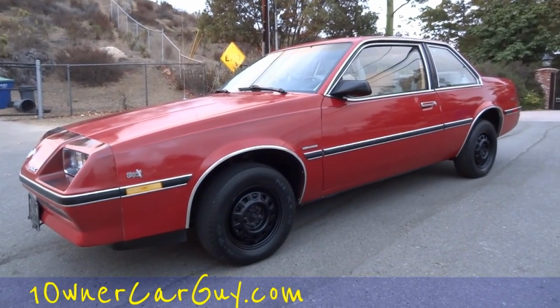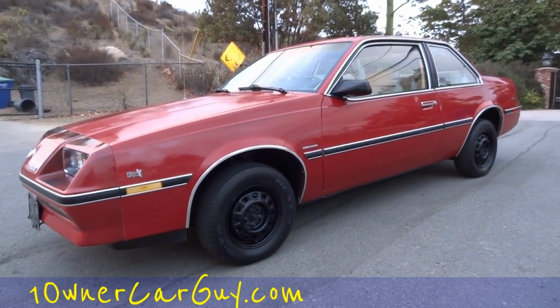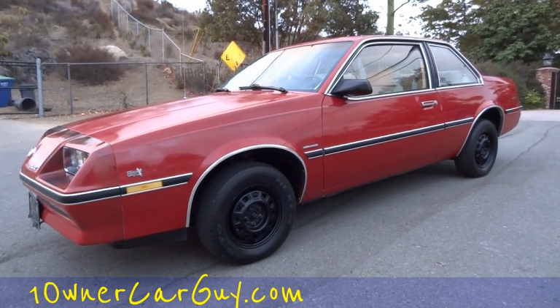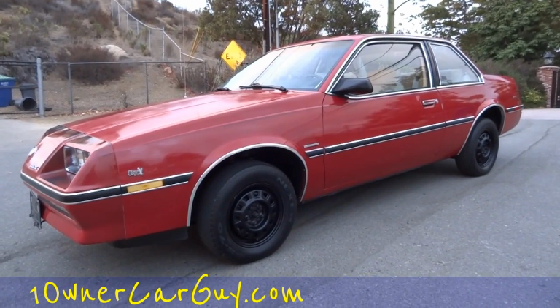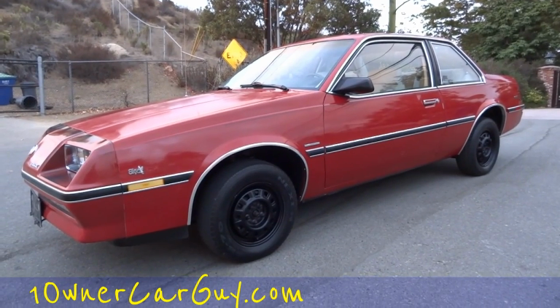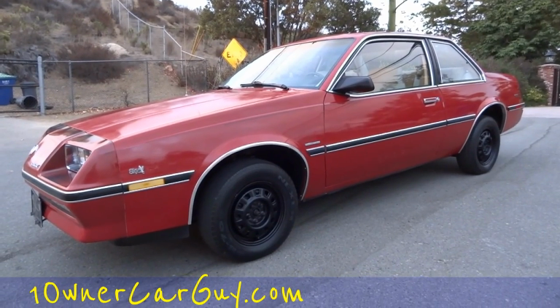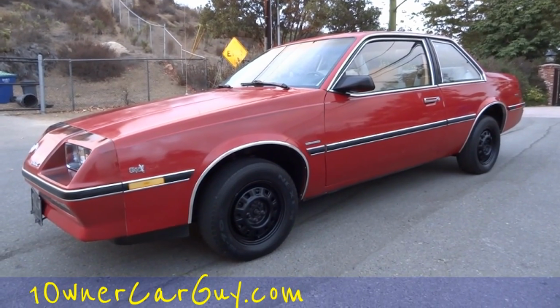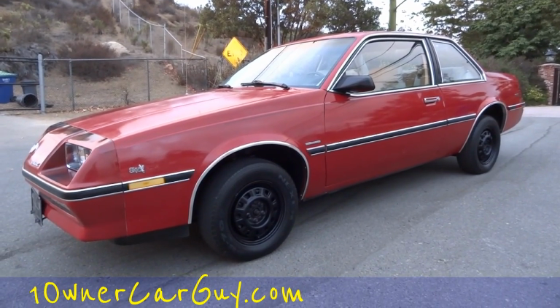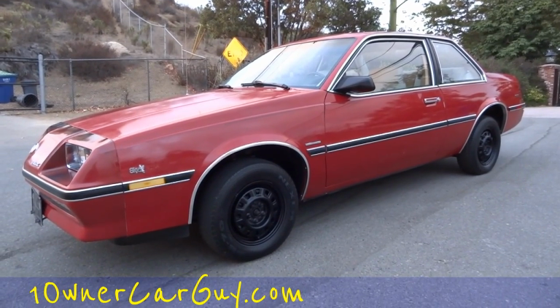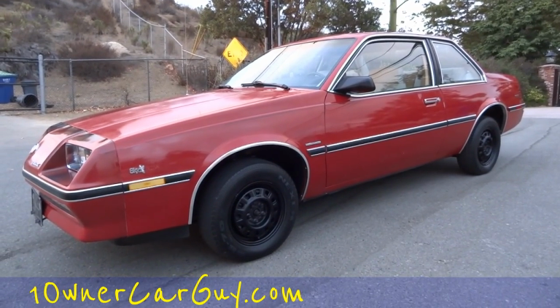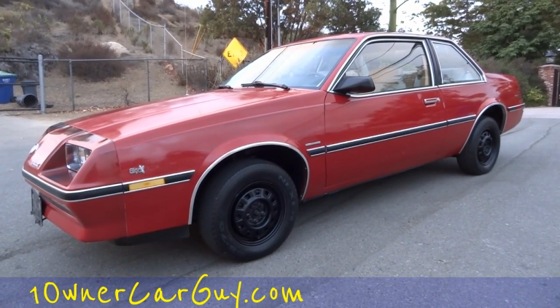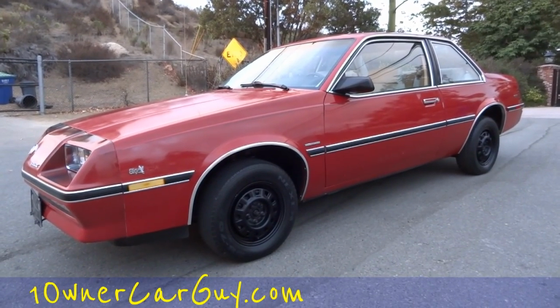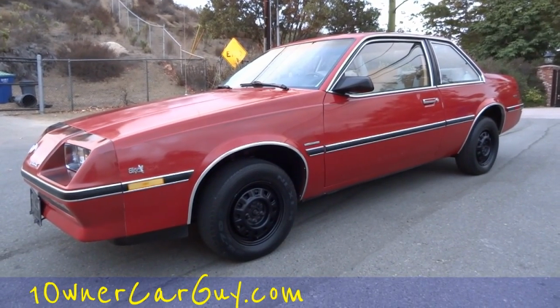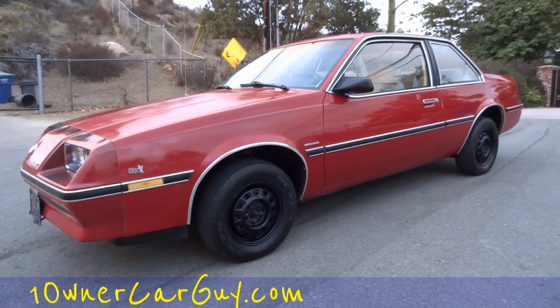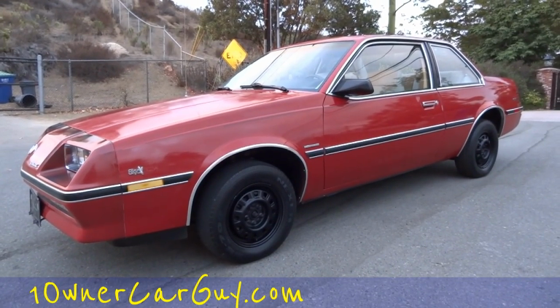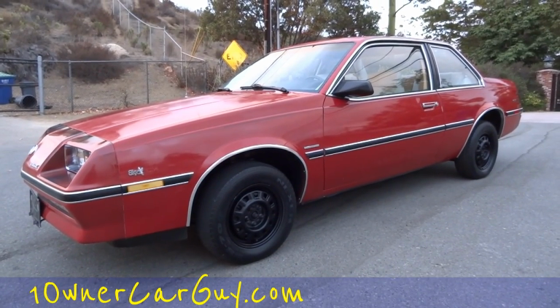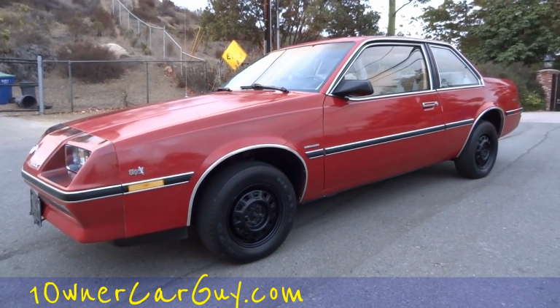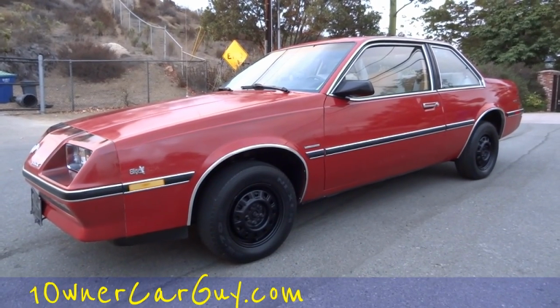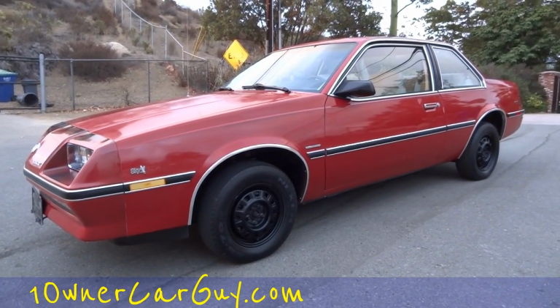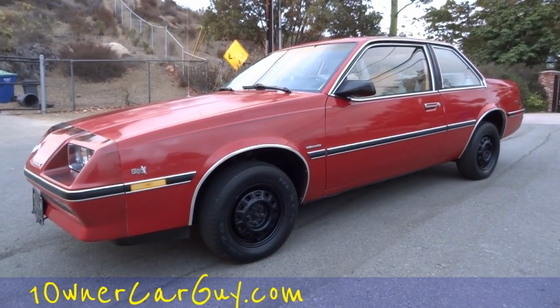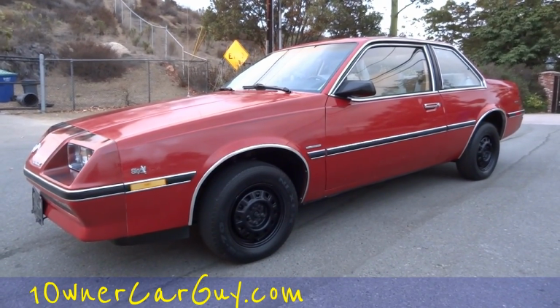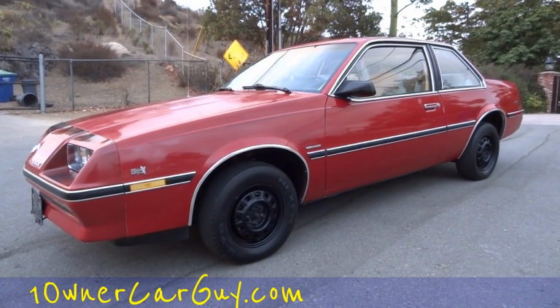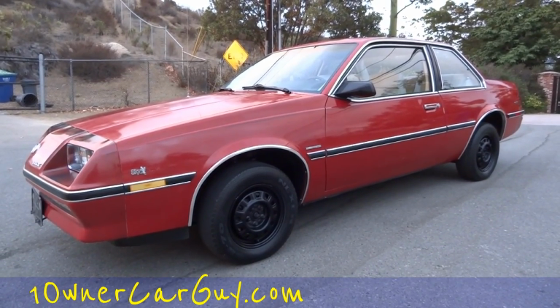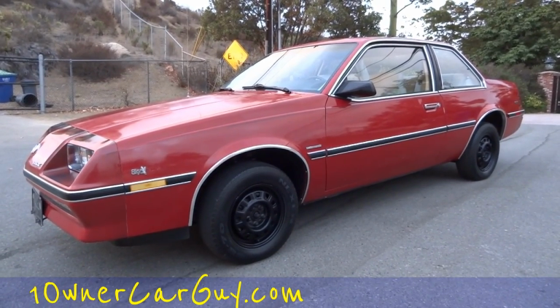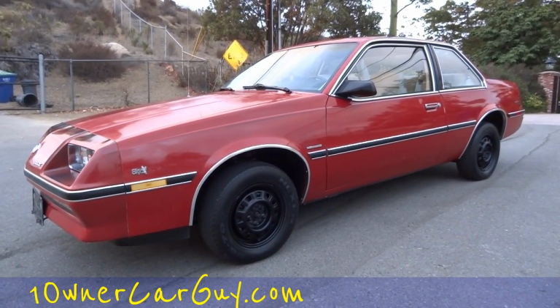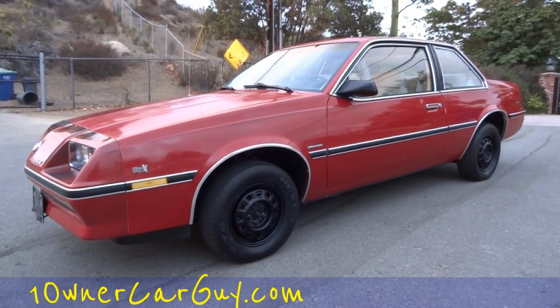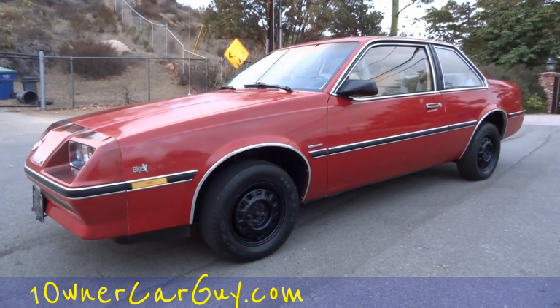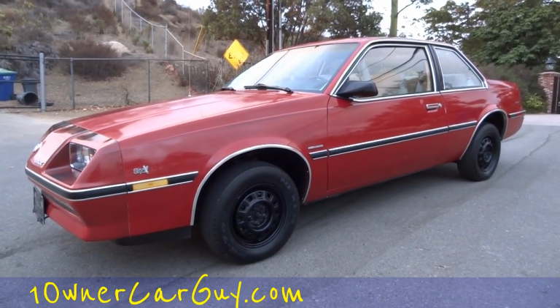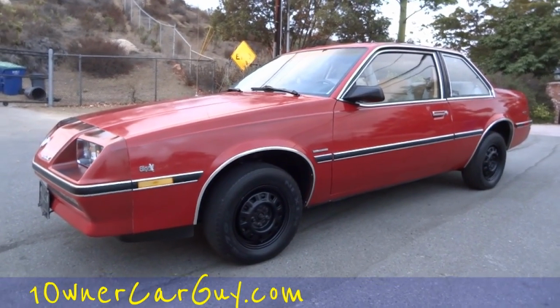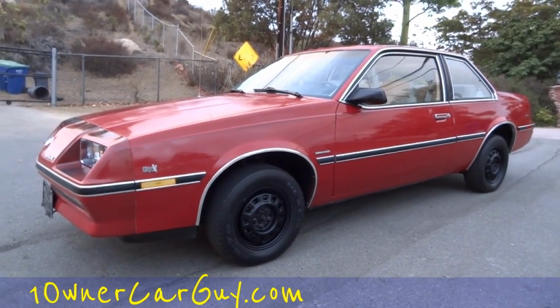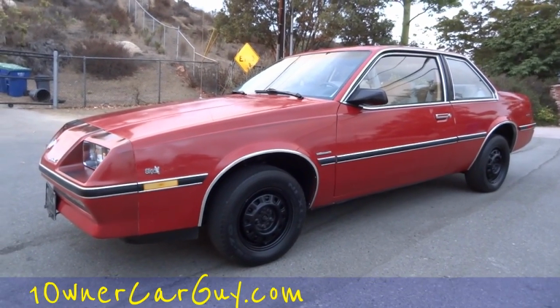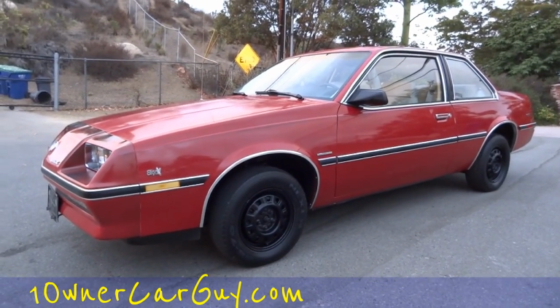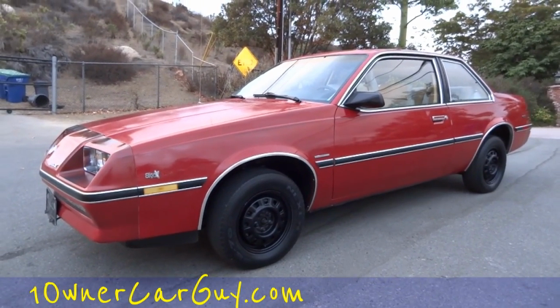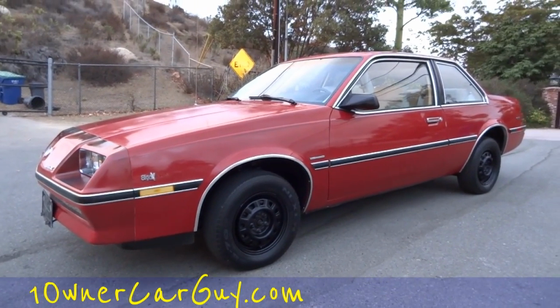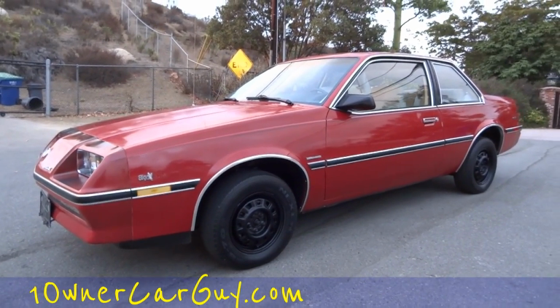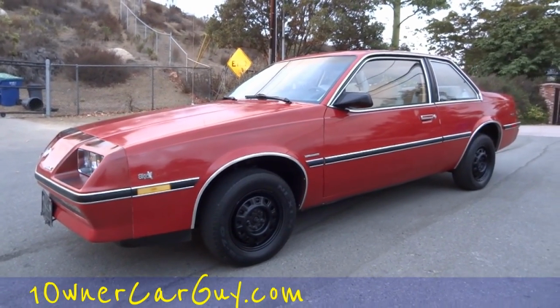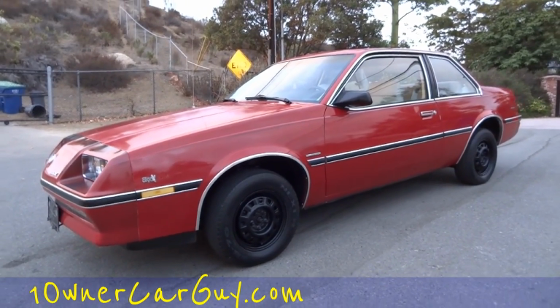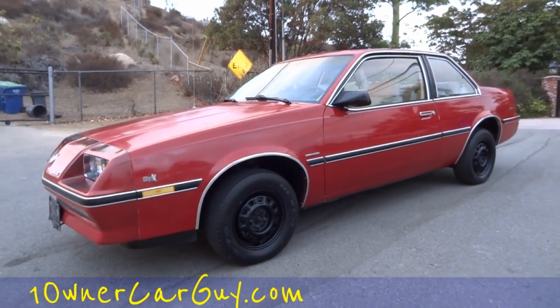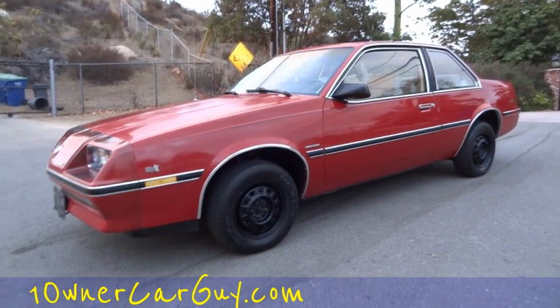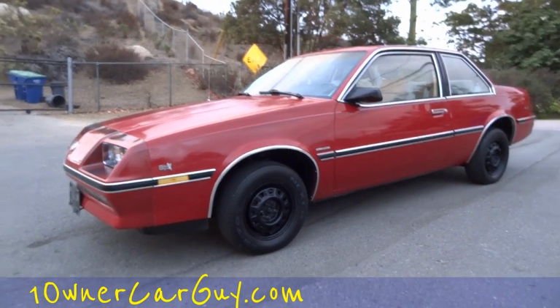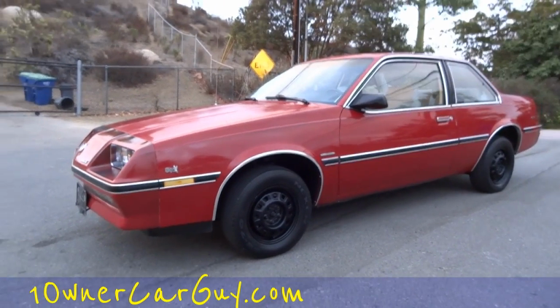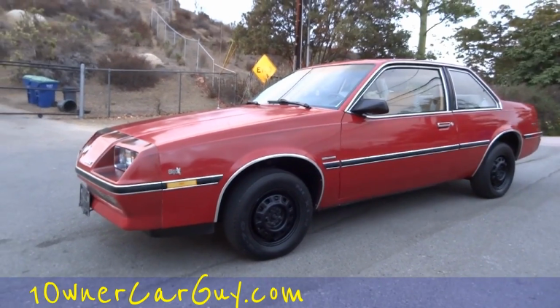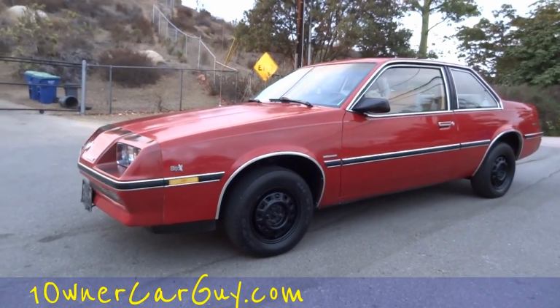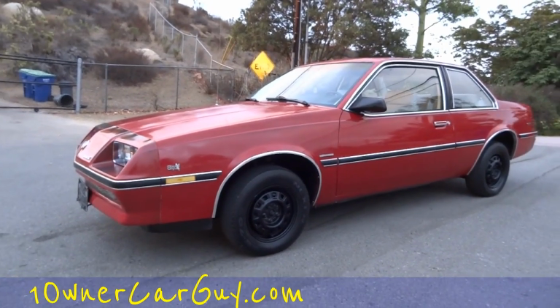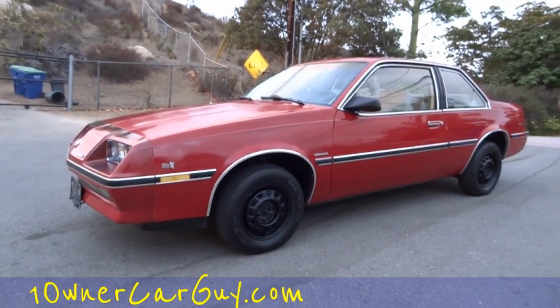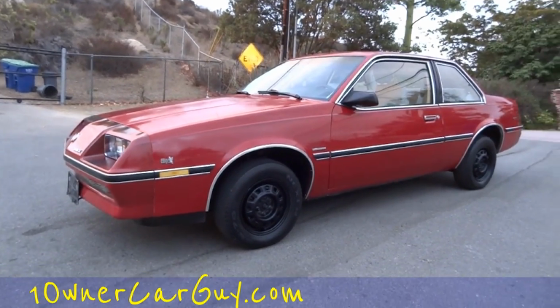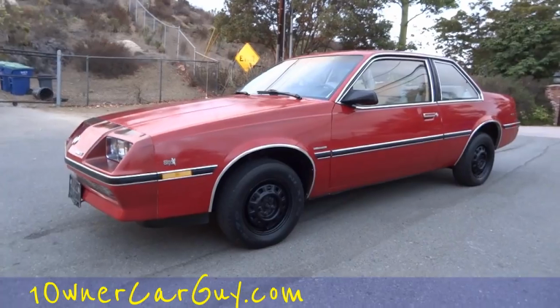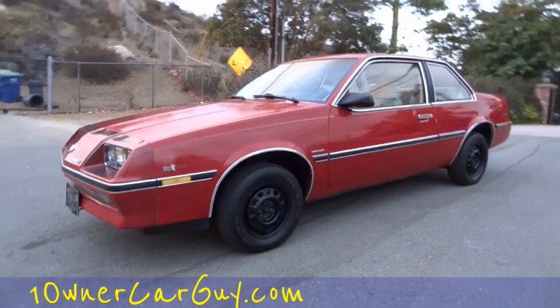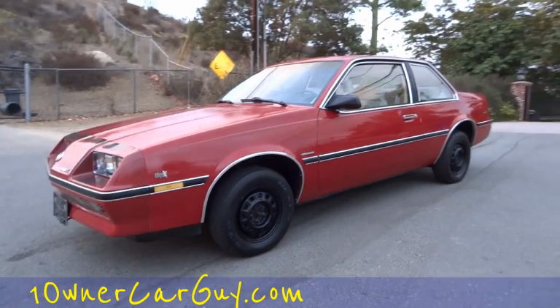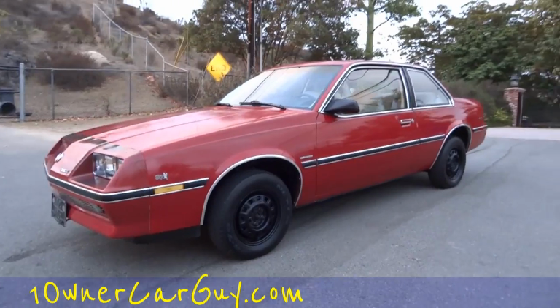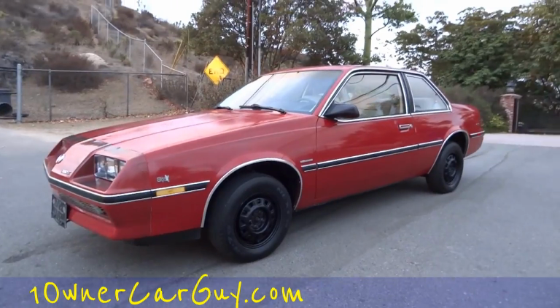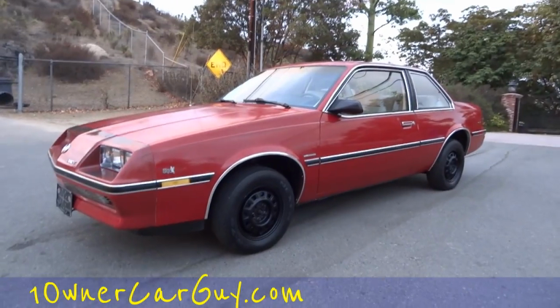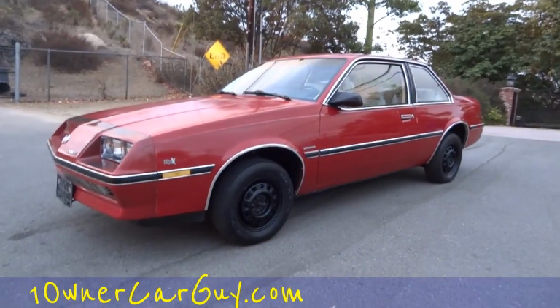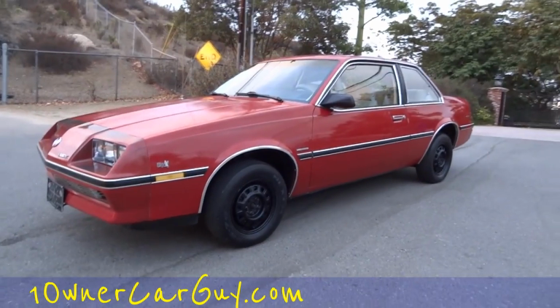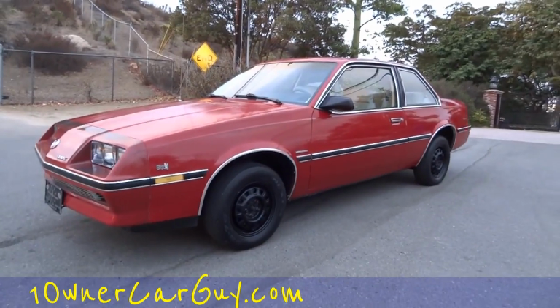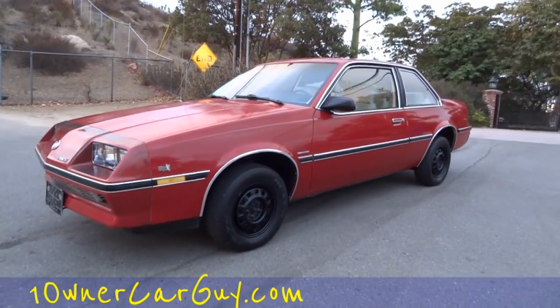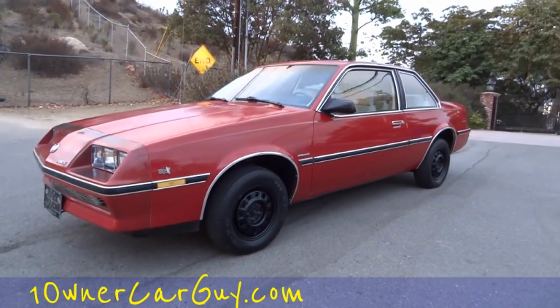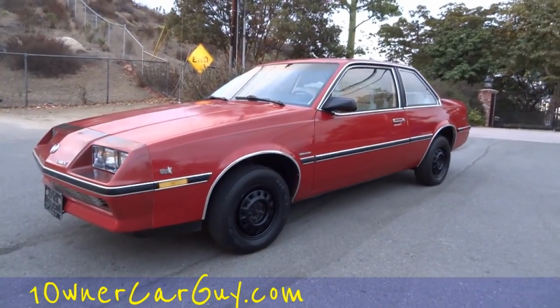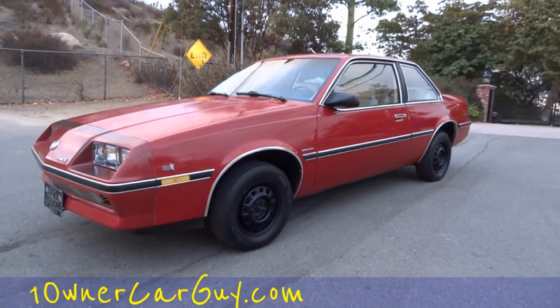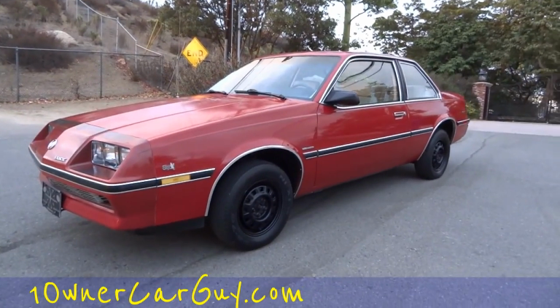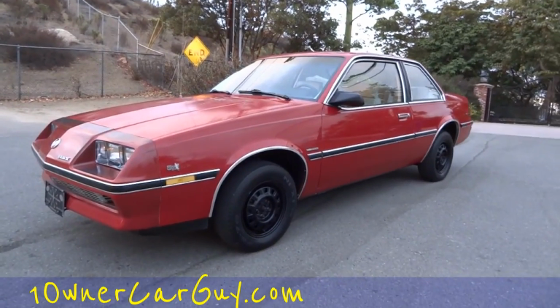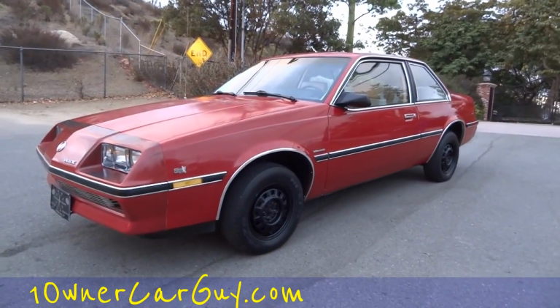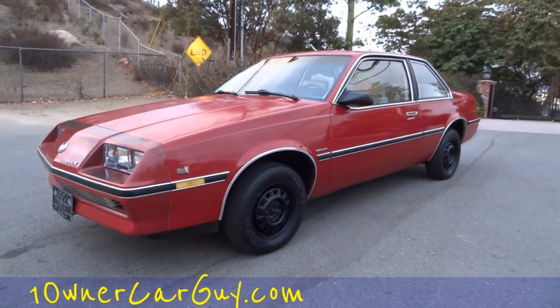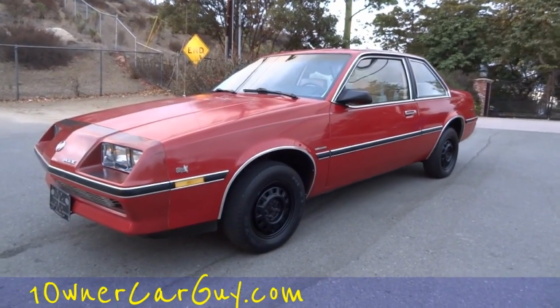One Owner Car Guy, oneownercarguy.com, and this one here is a 1984 Buick Skyhawk.